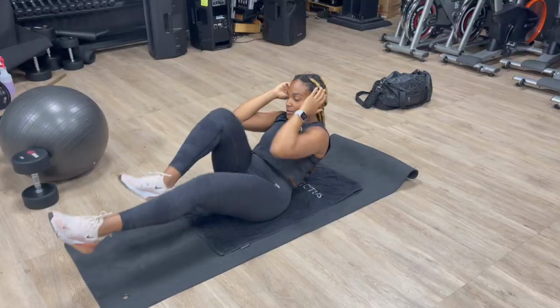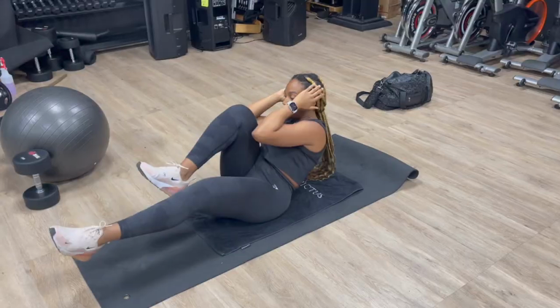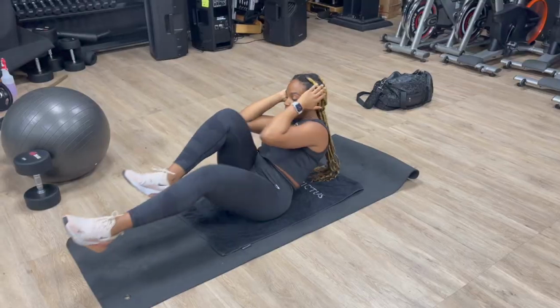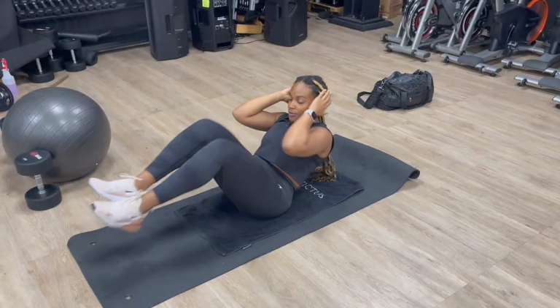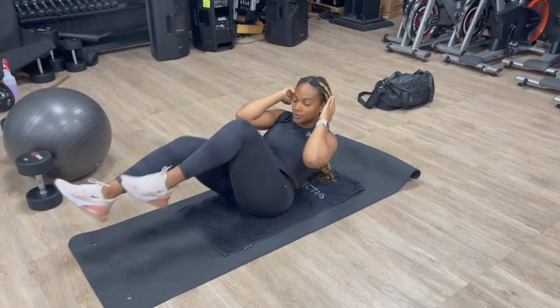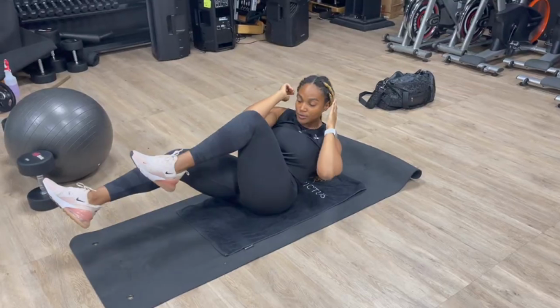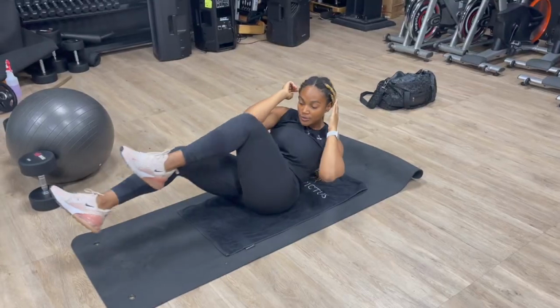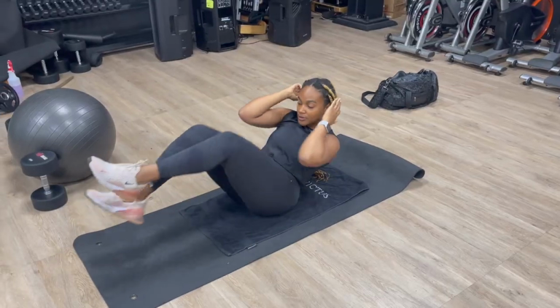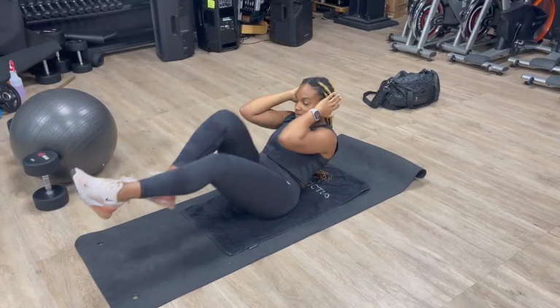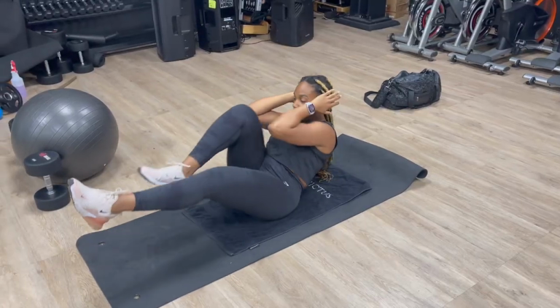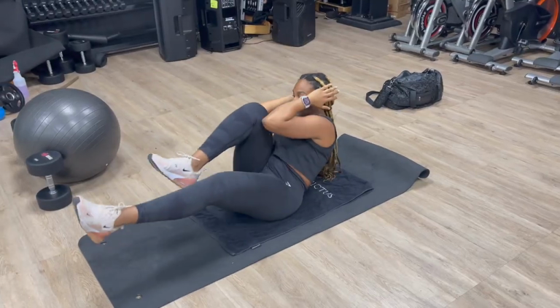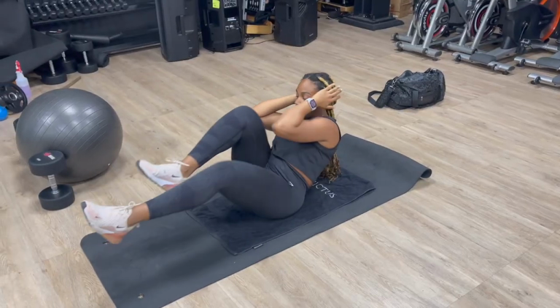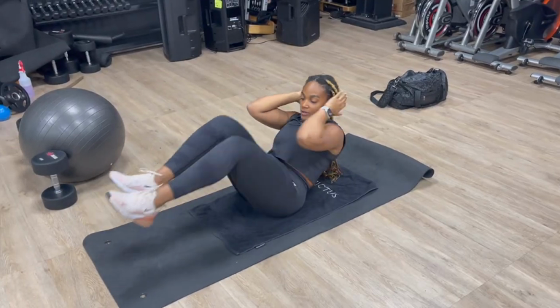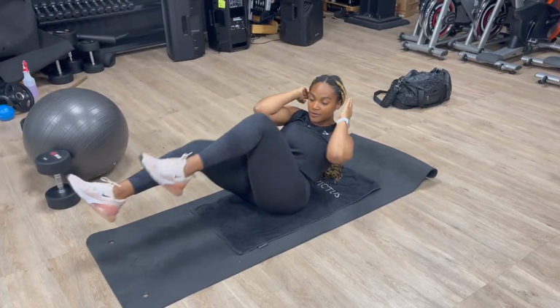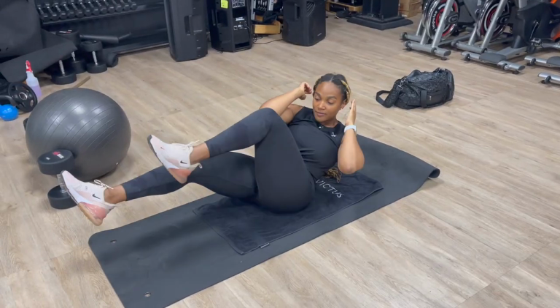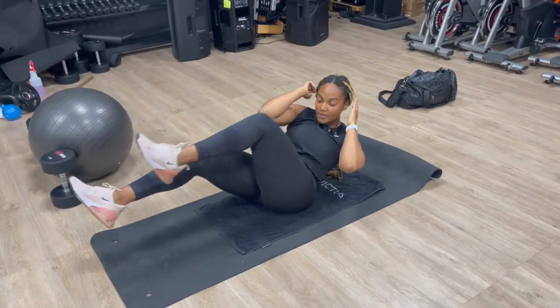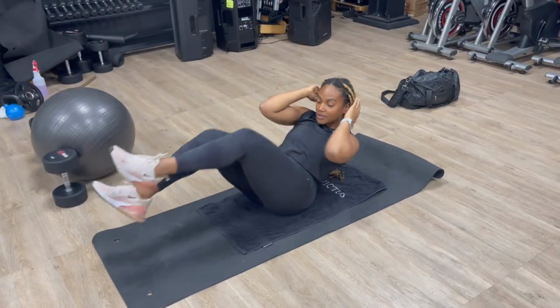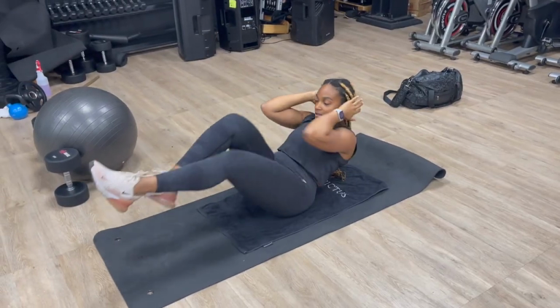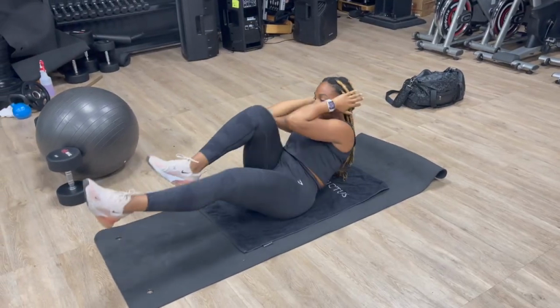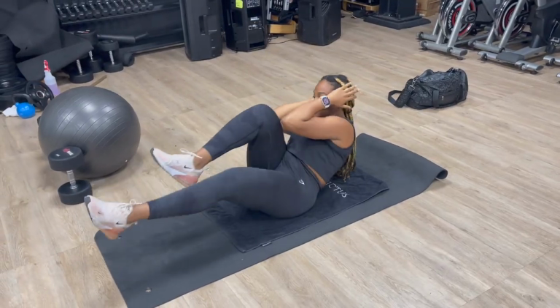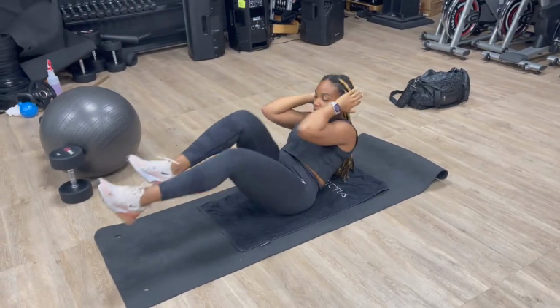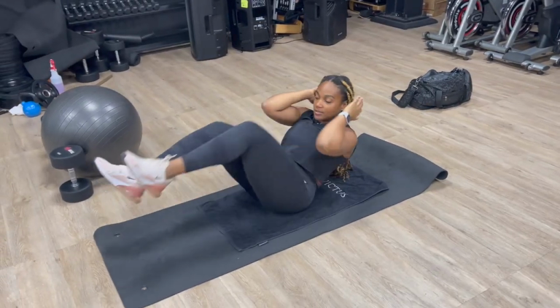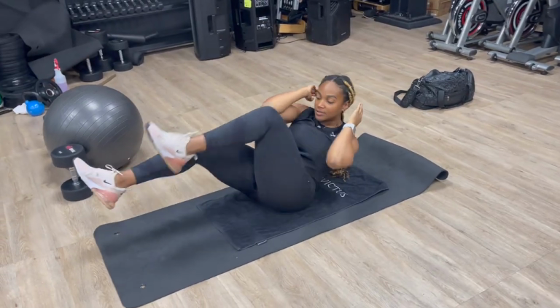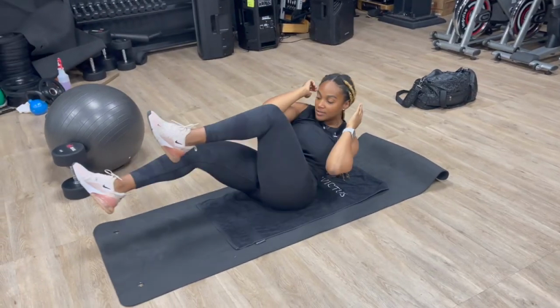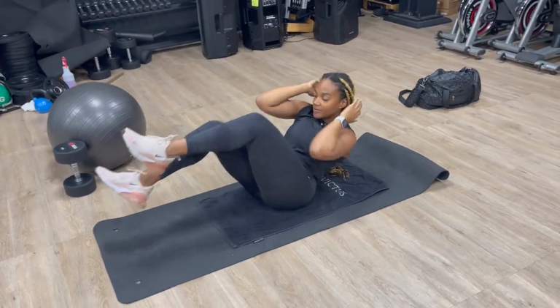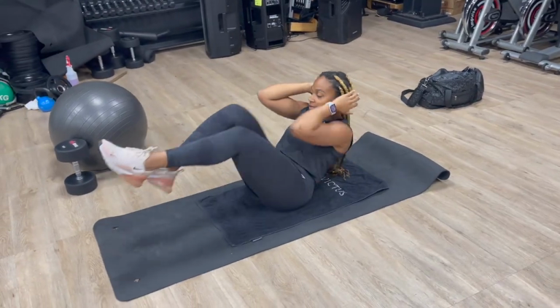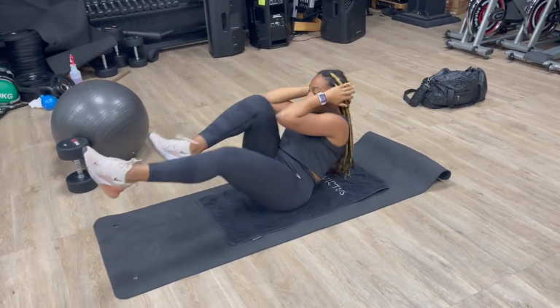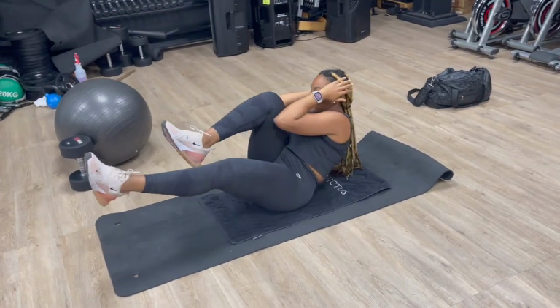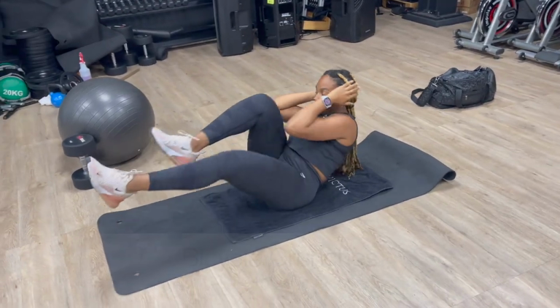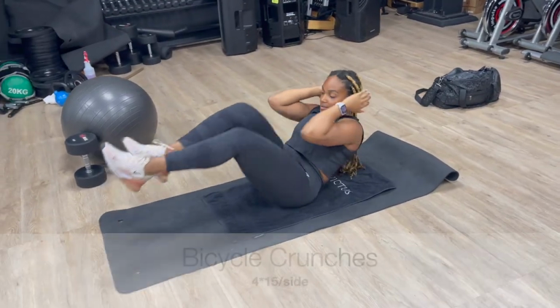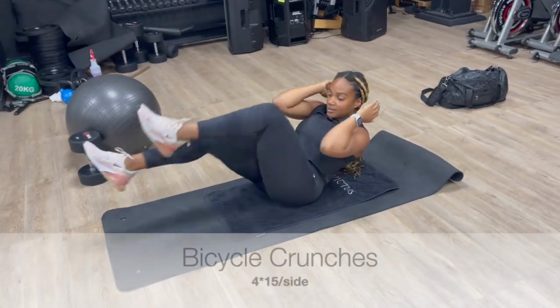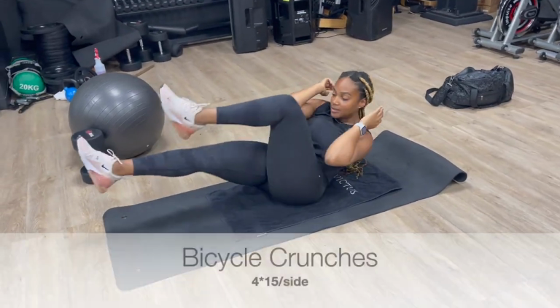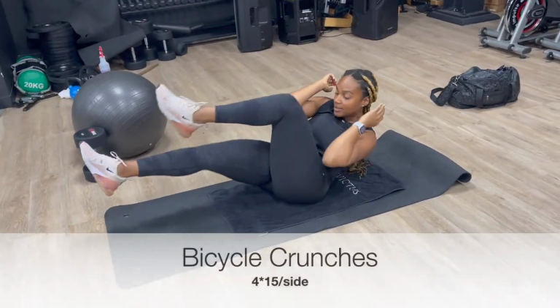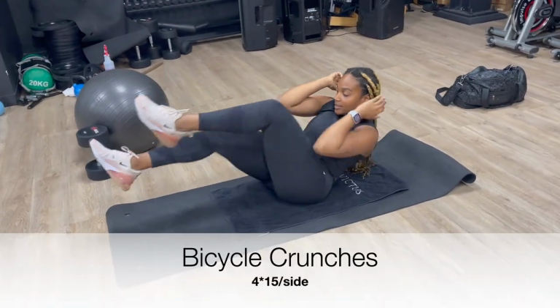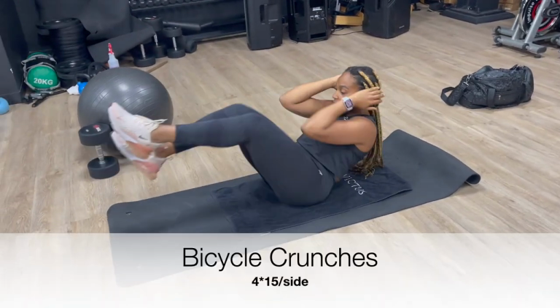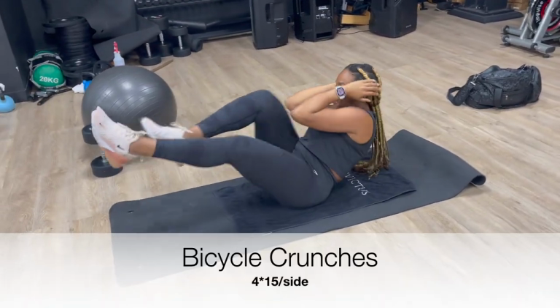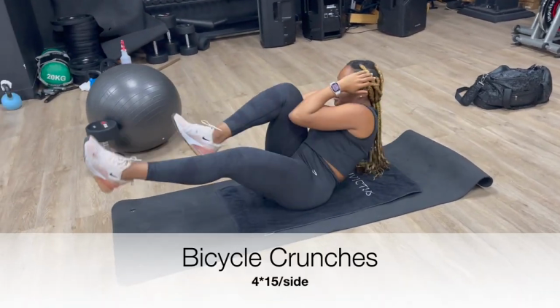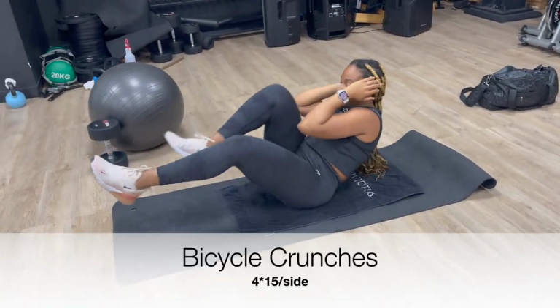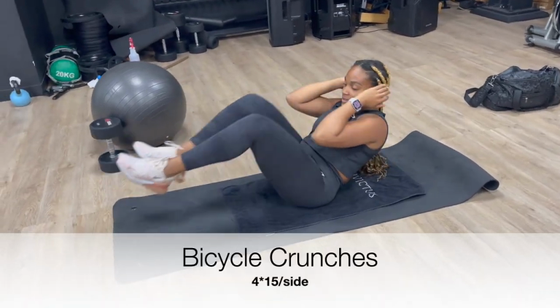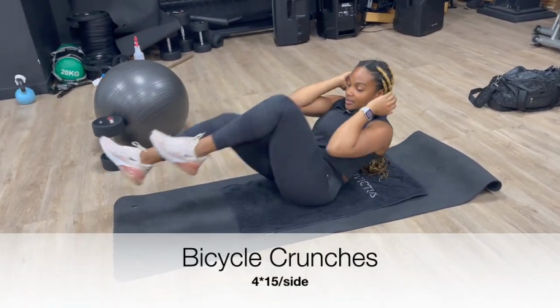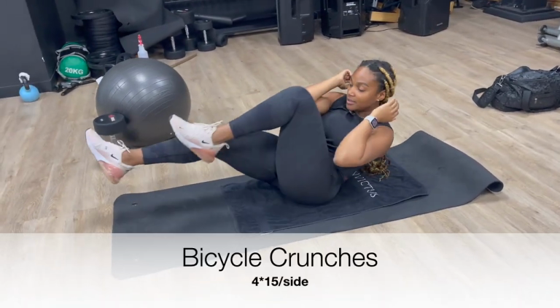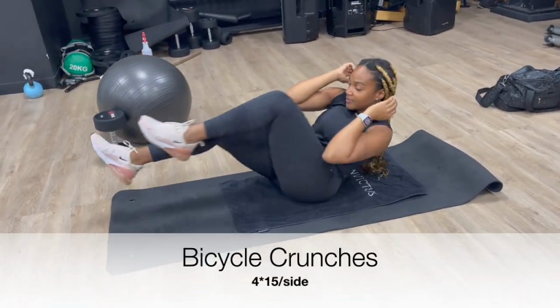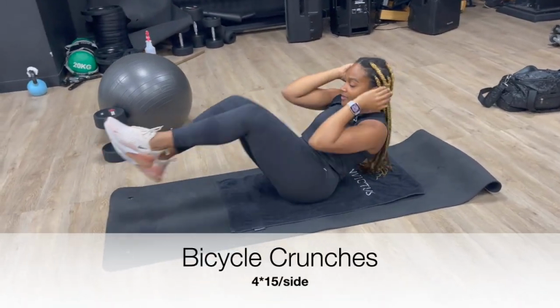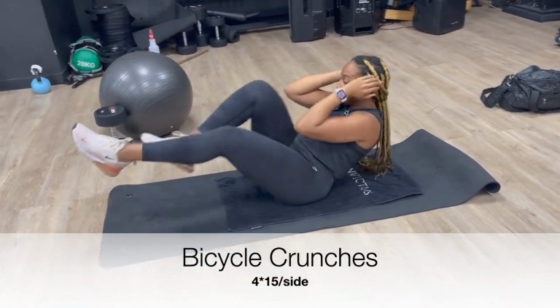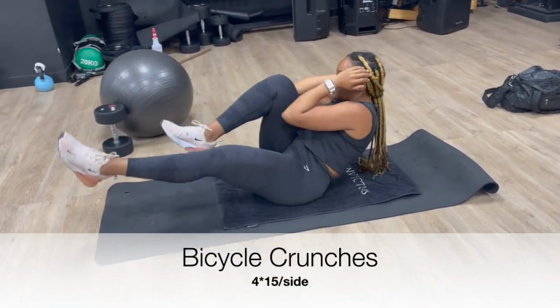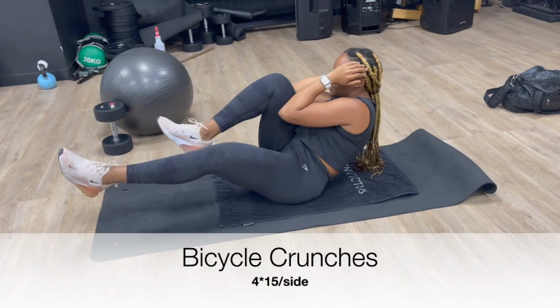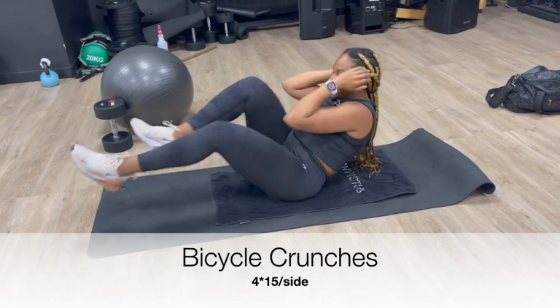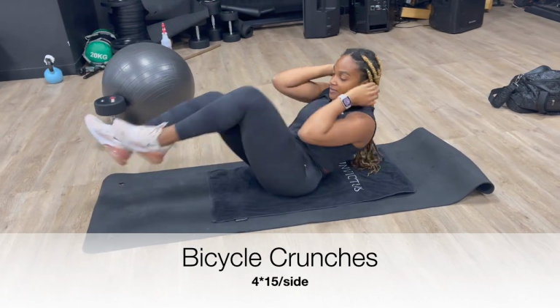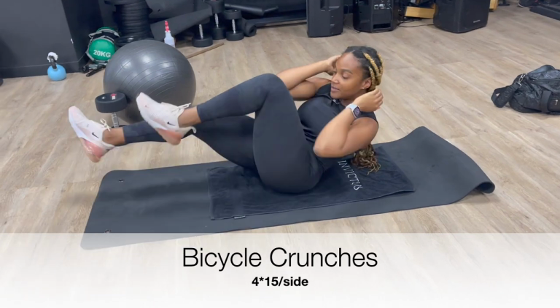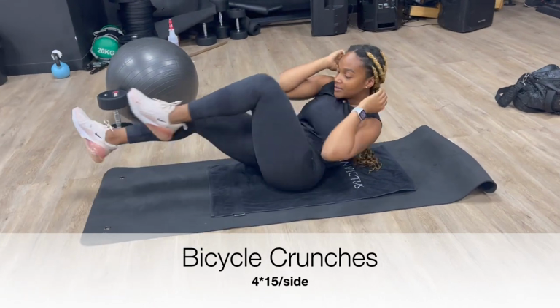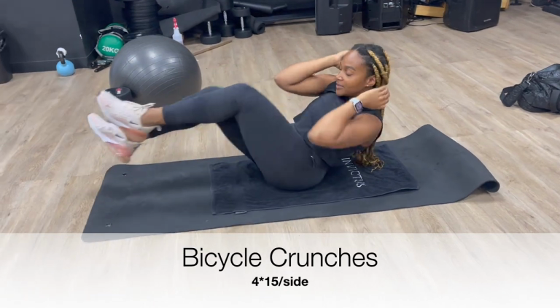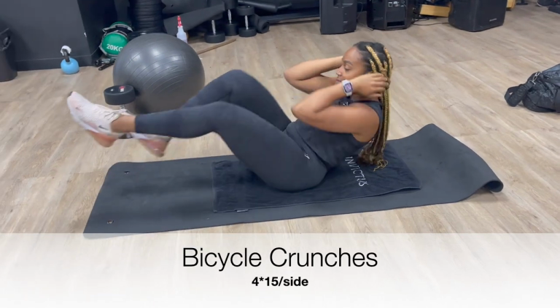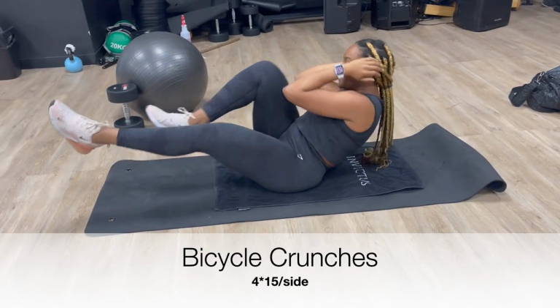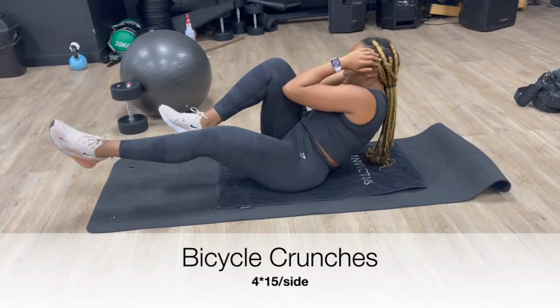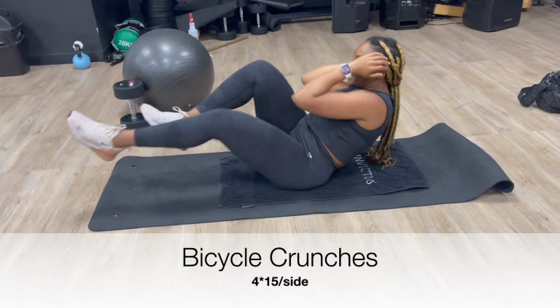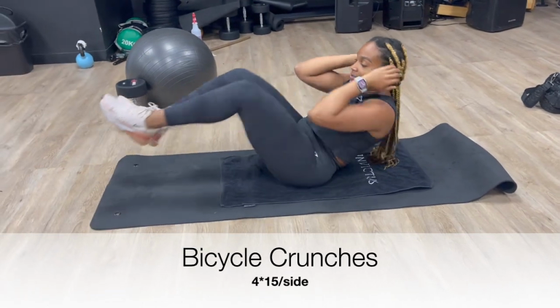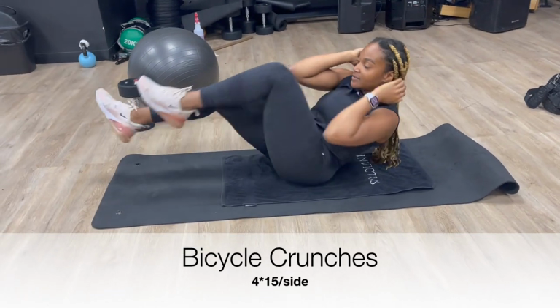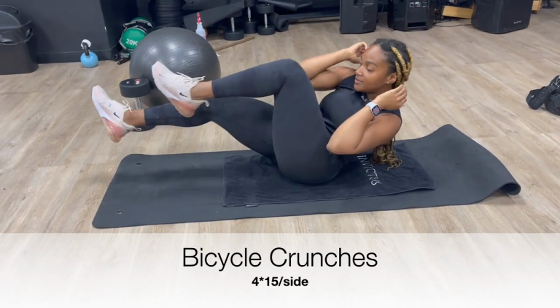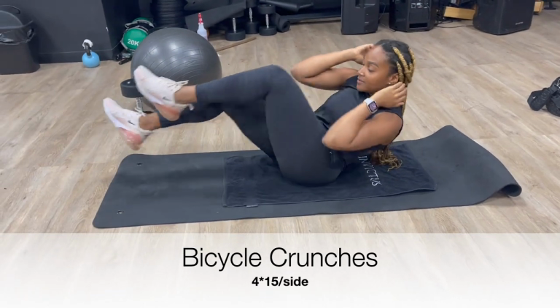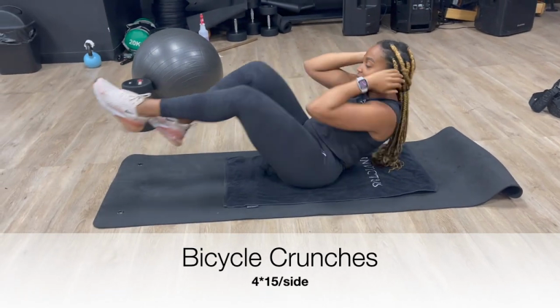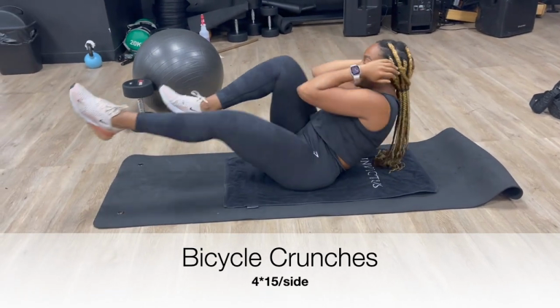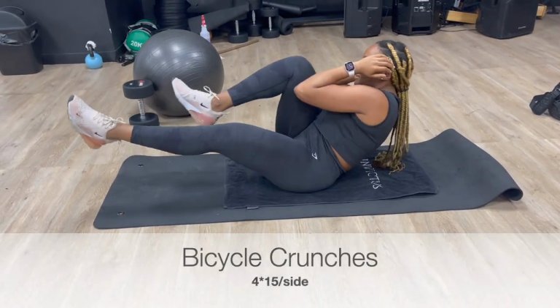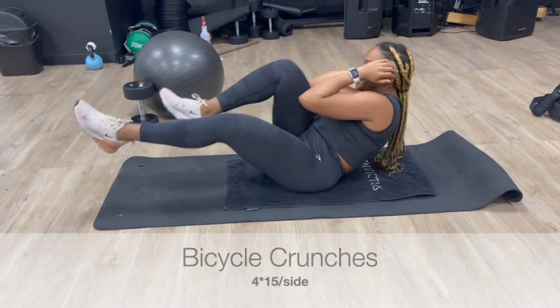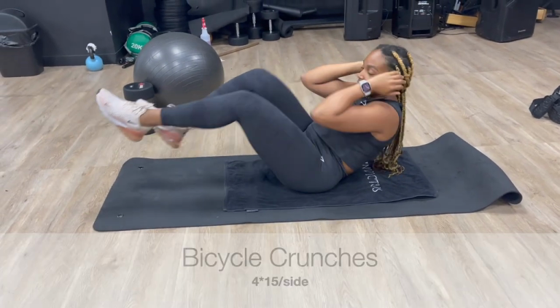Then the bicycle crunches — we're going to be doing 4 sets, 15 on each side.